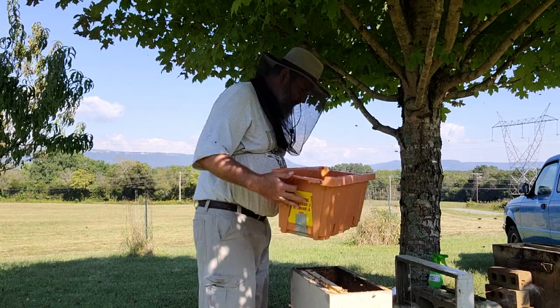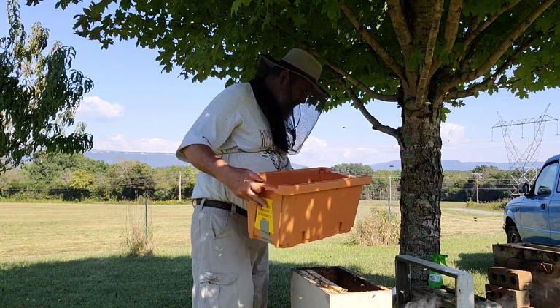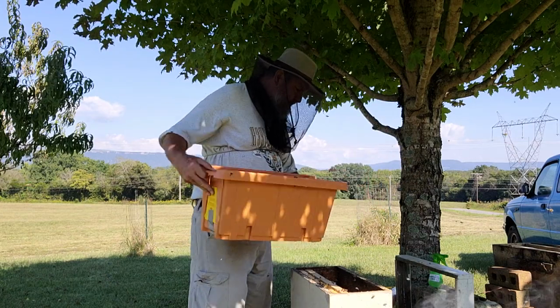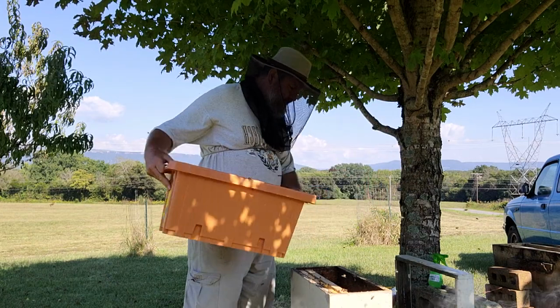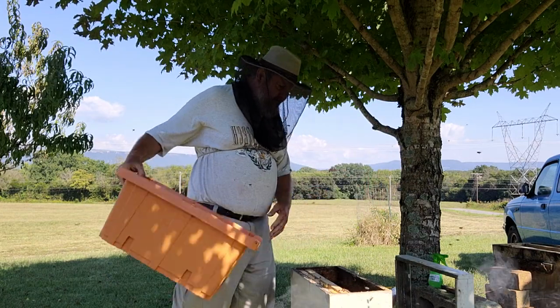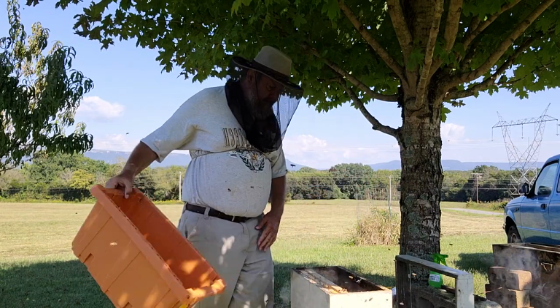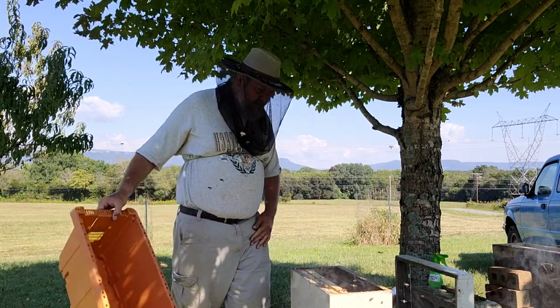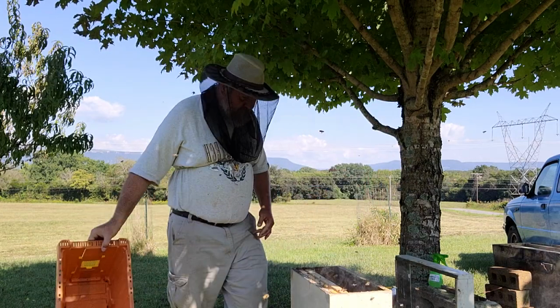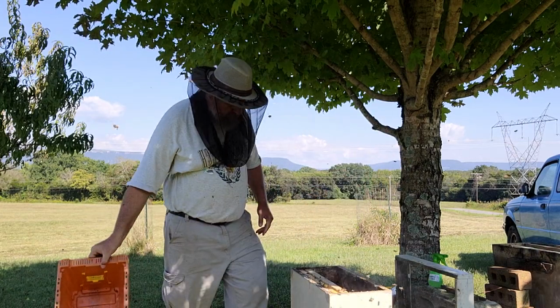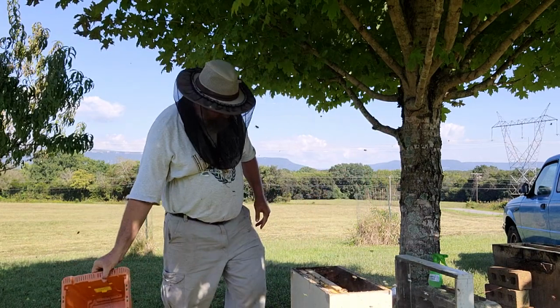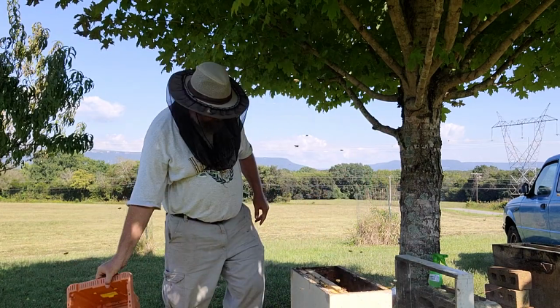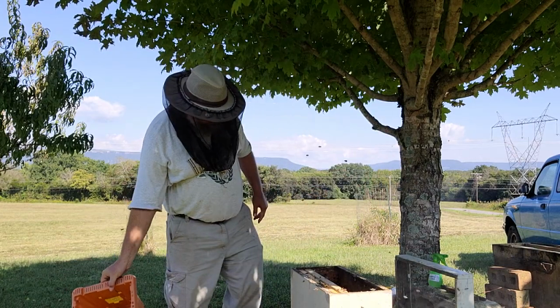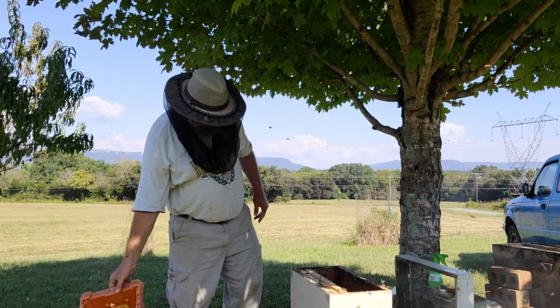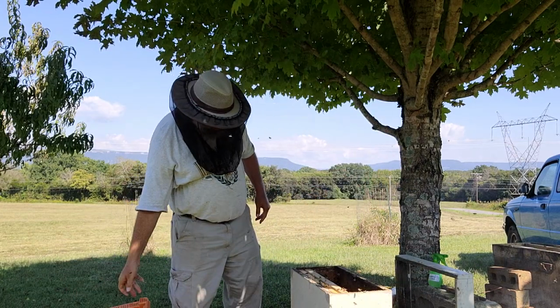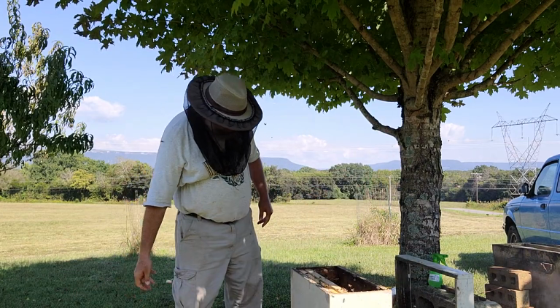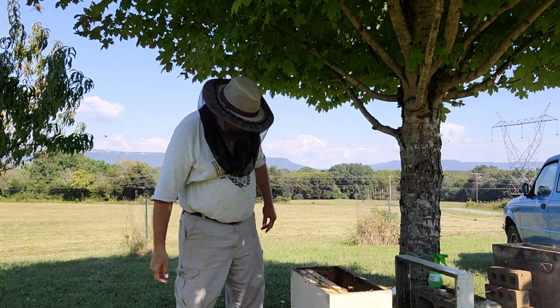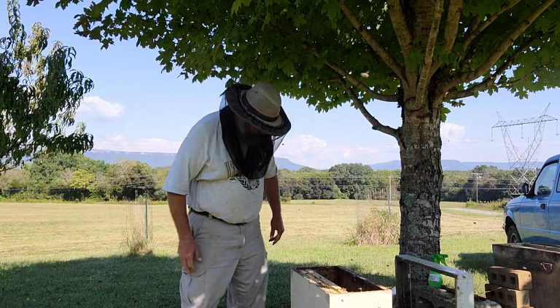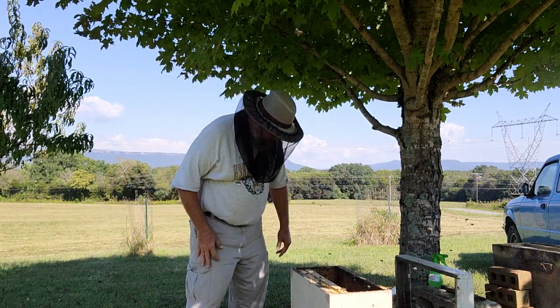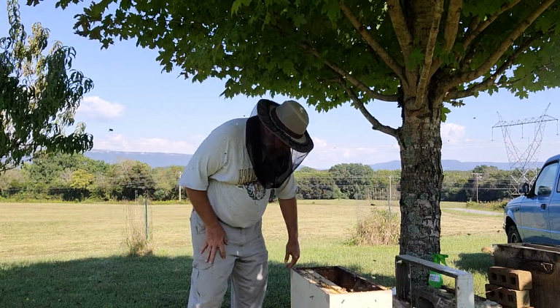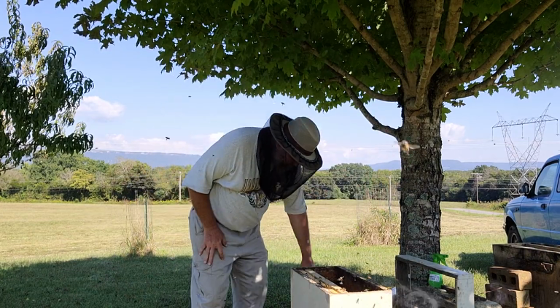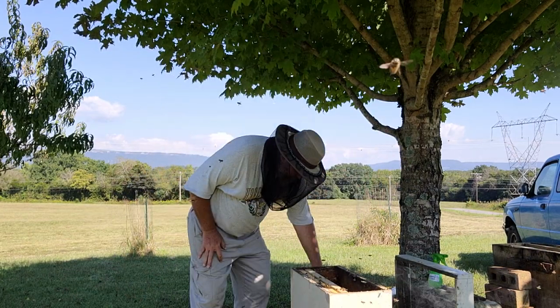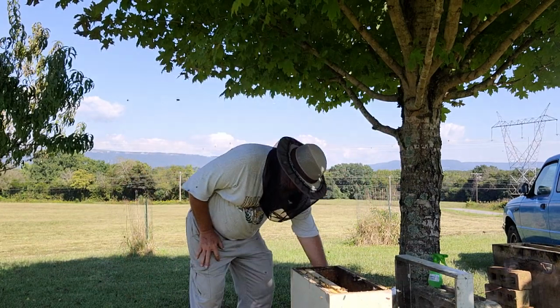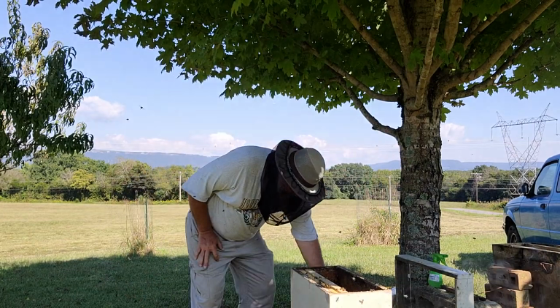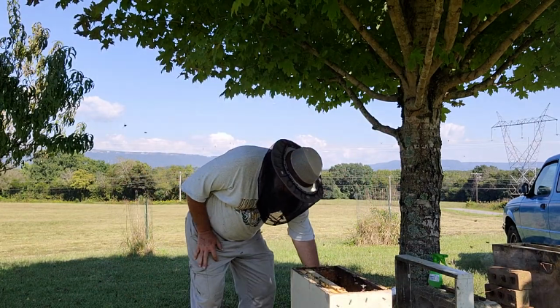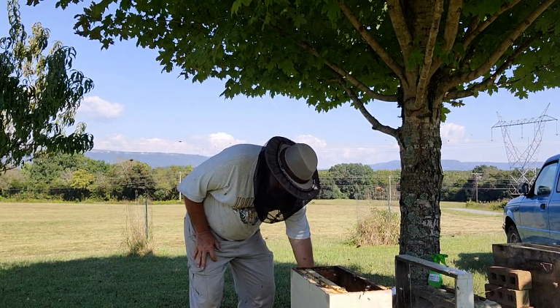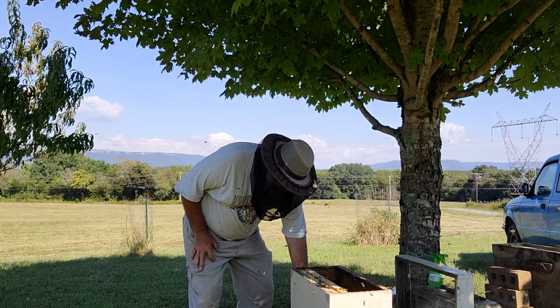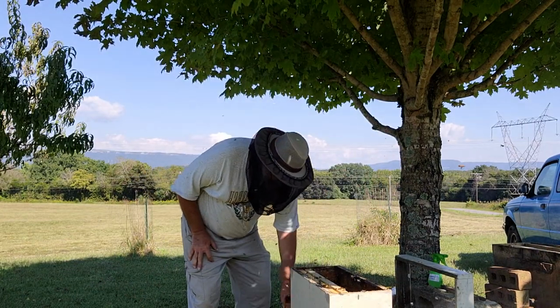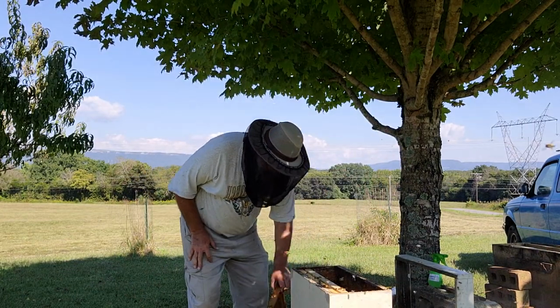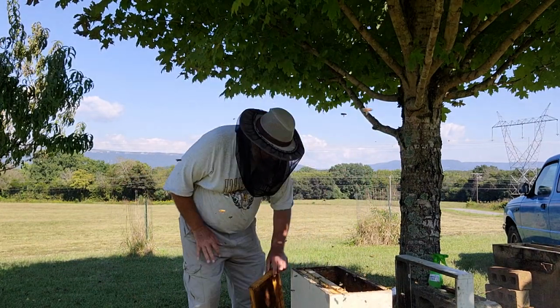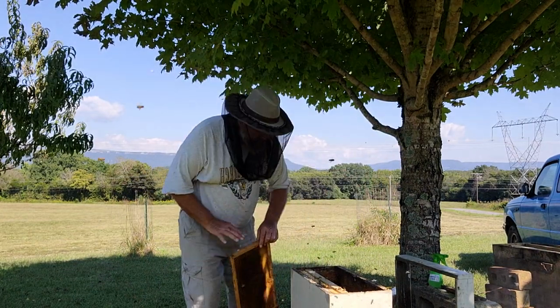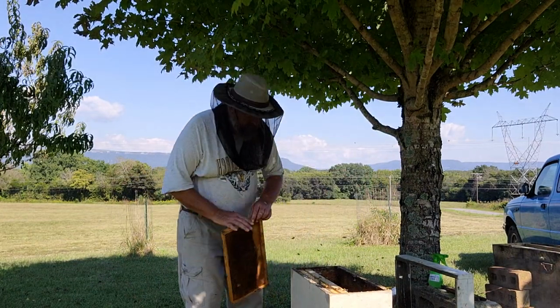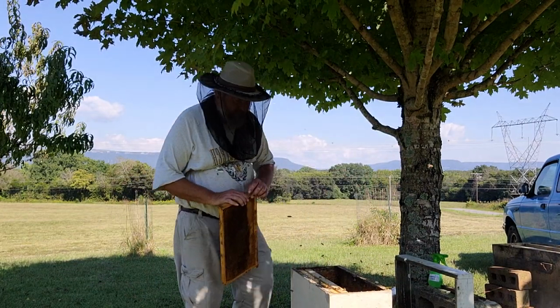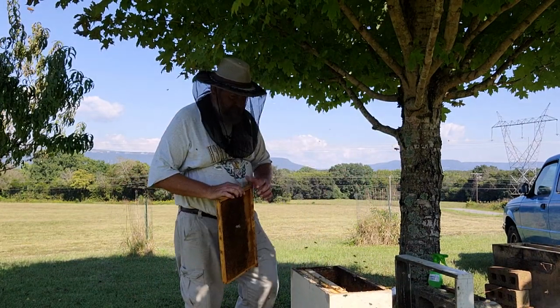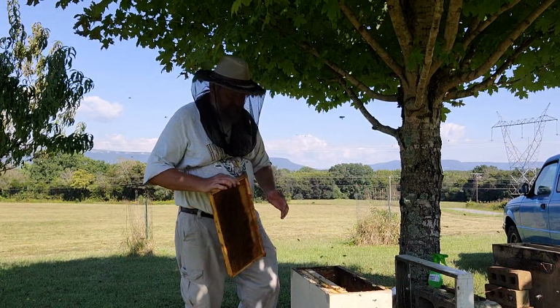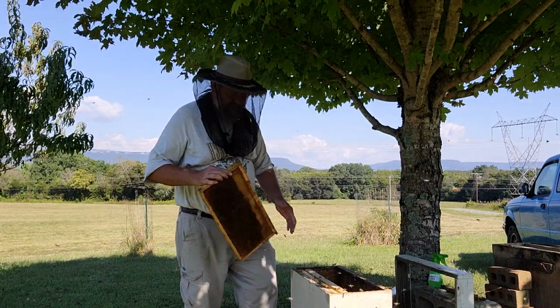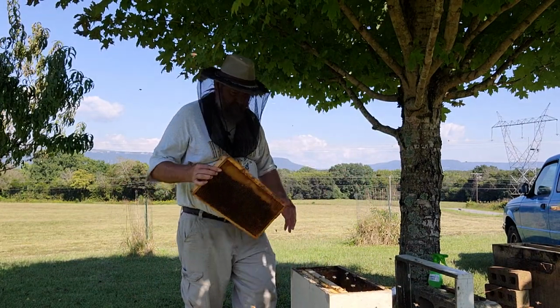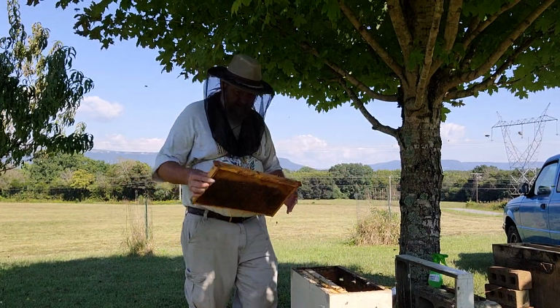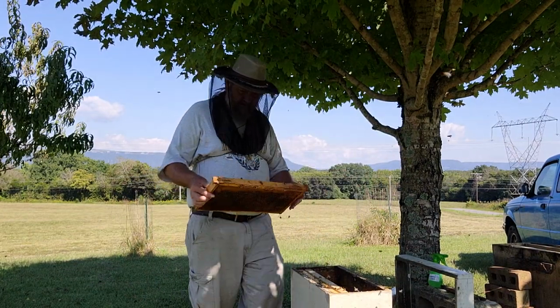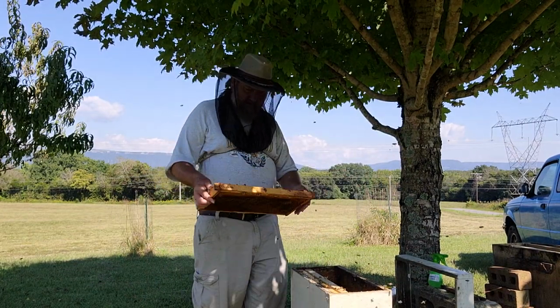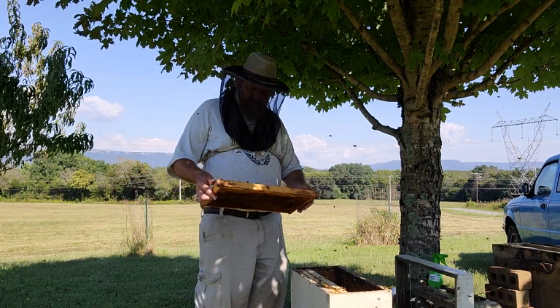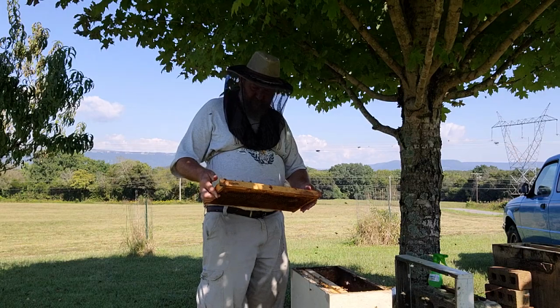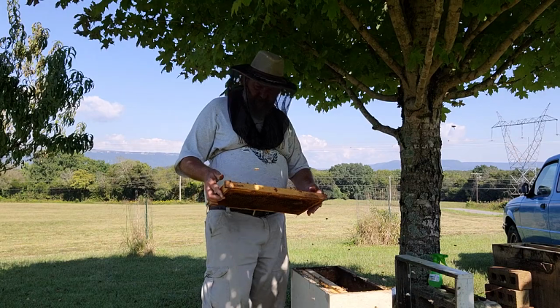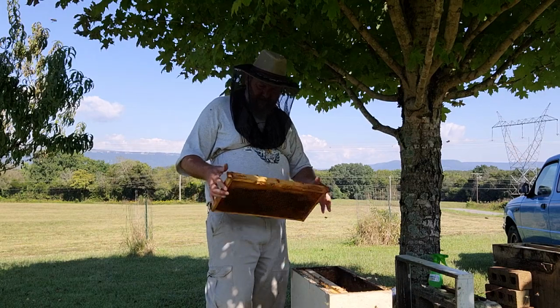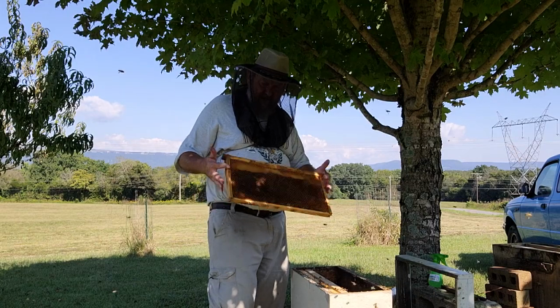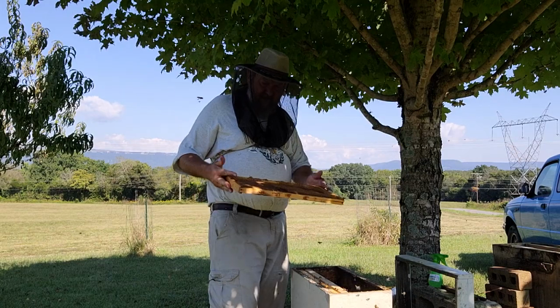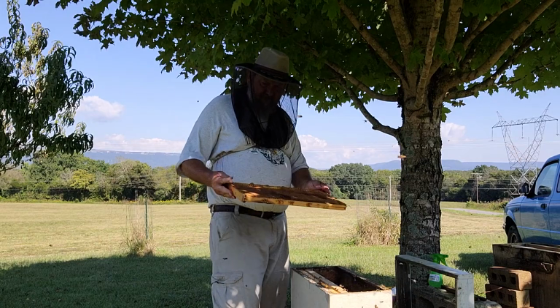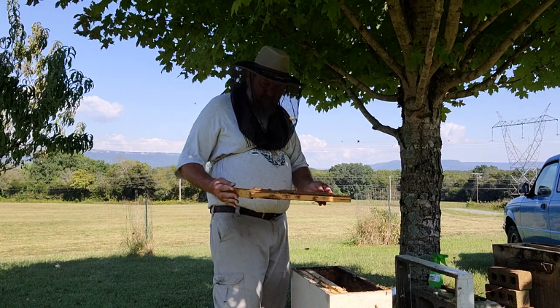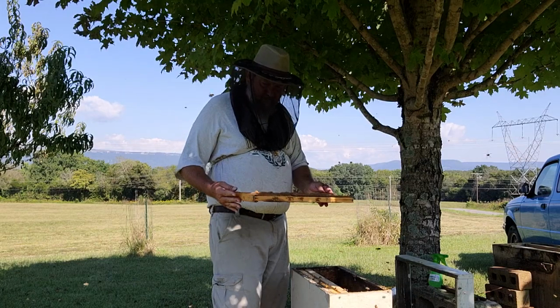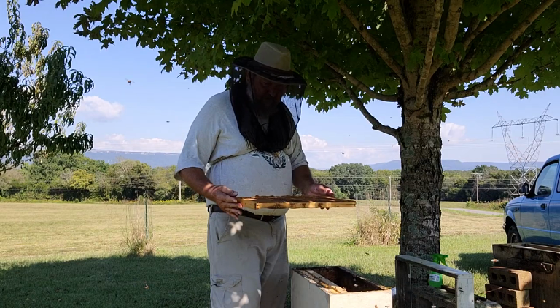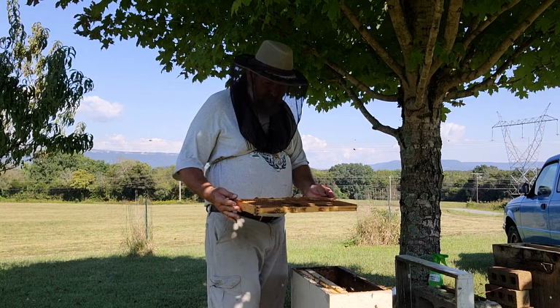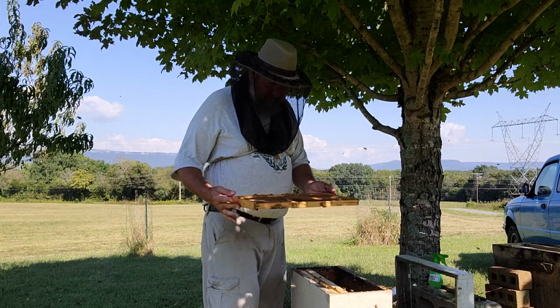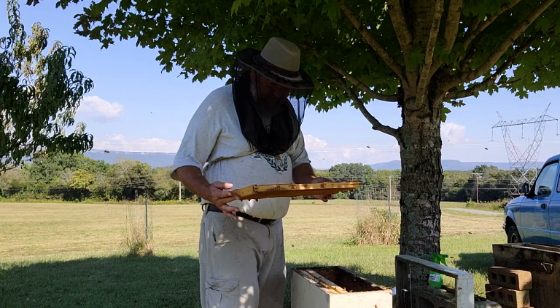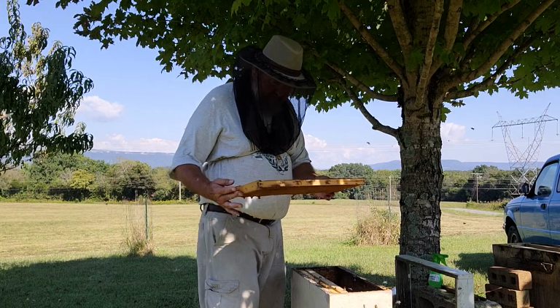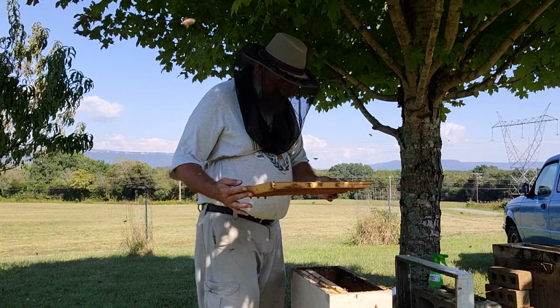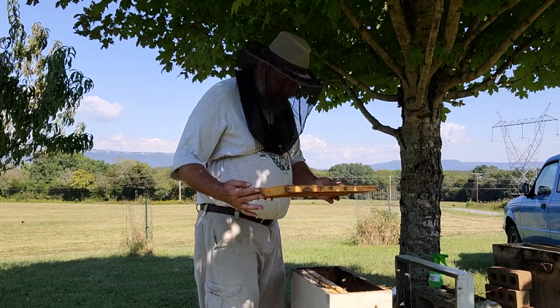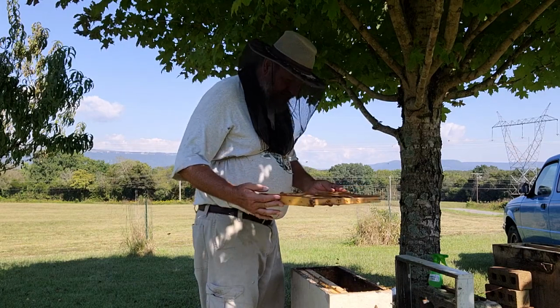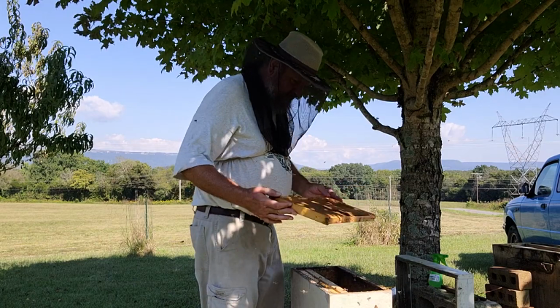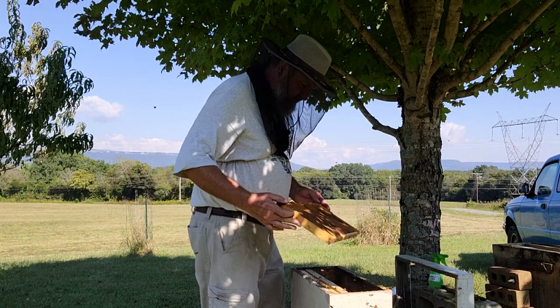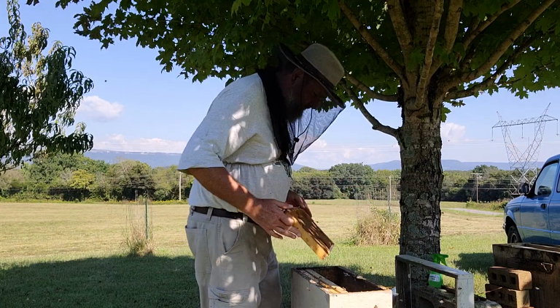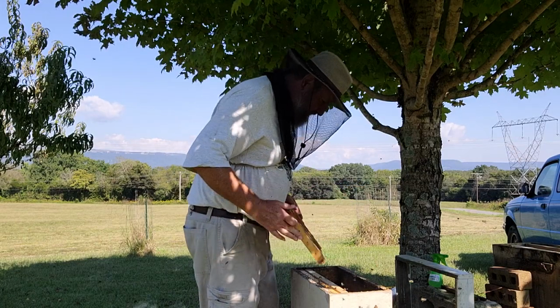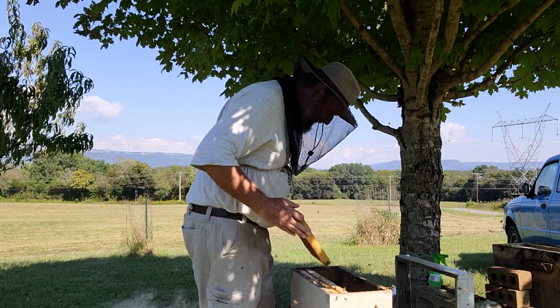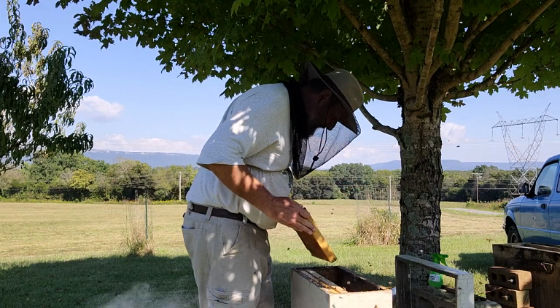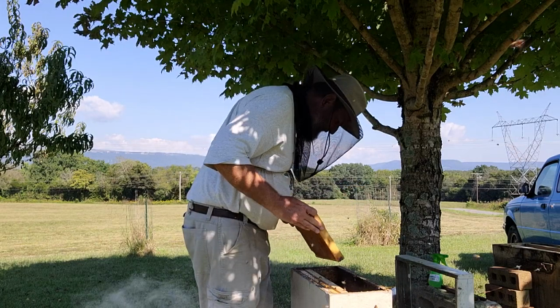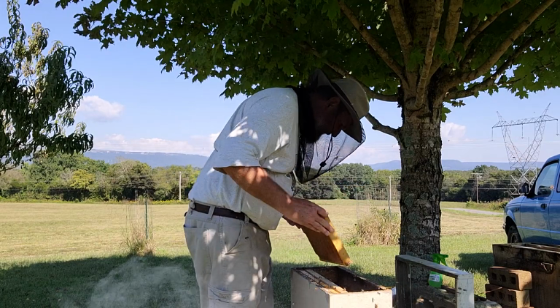And voila, we're done. Now, since they have no comb, they have no chance of surviving on their own.